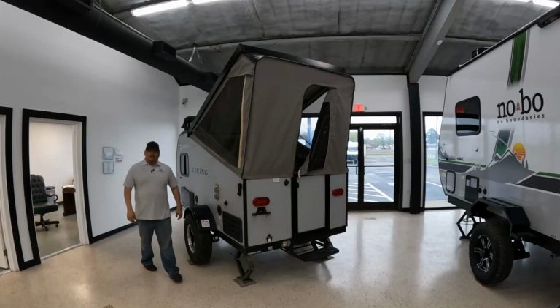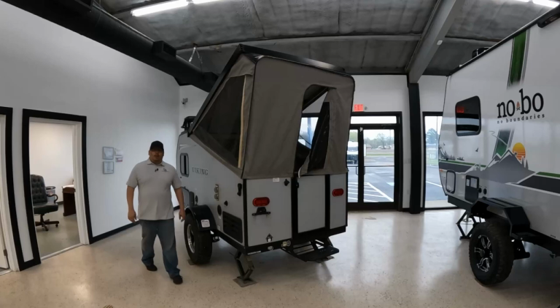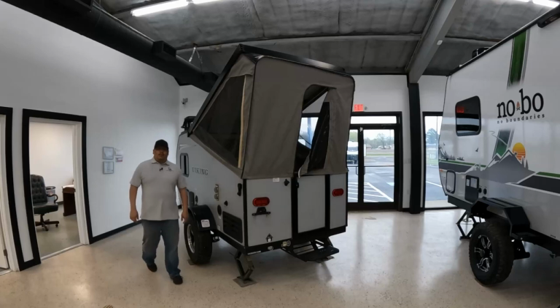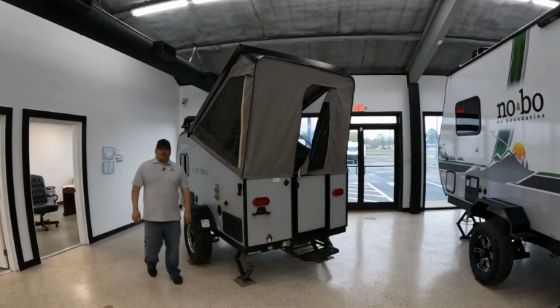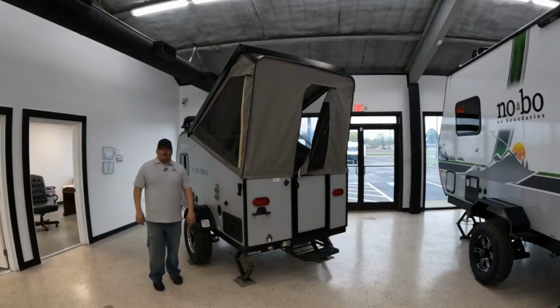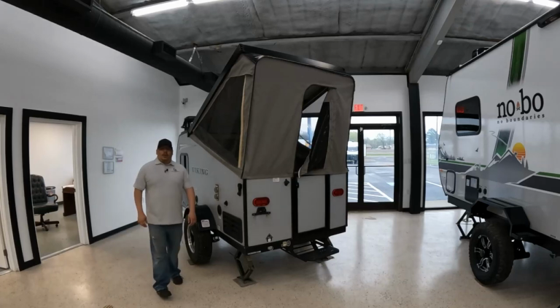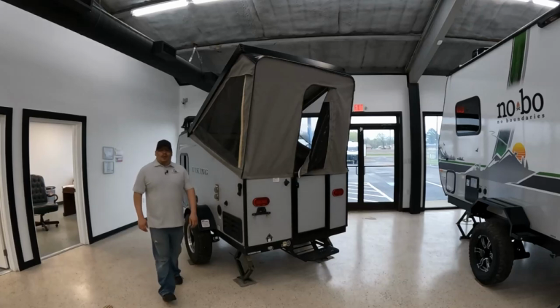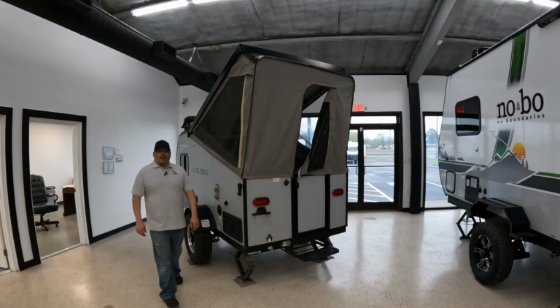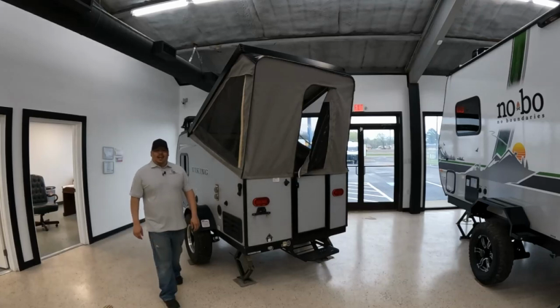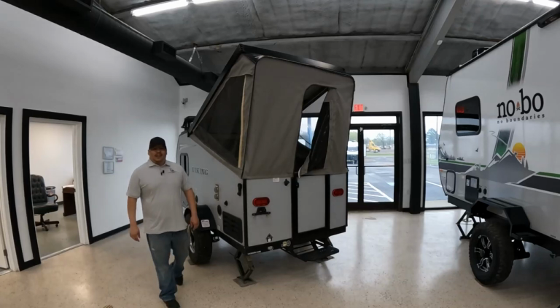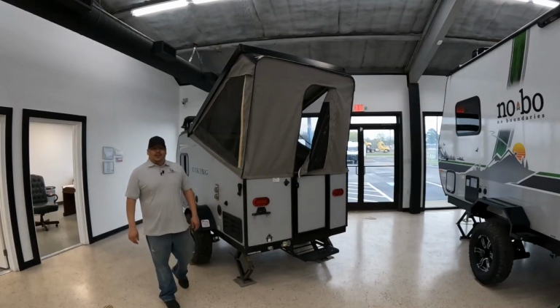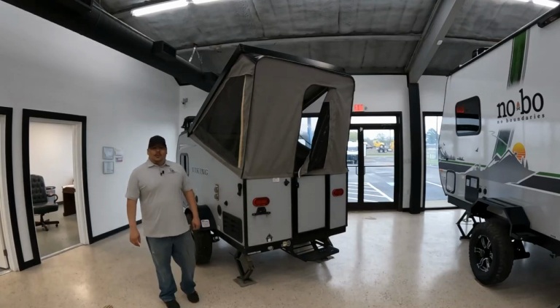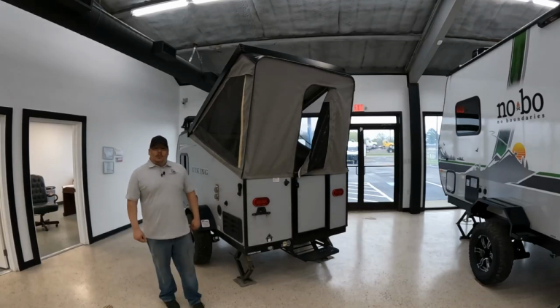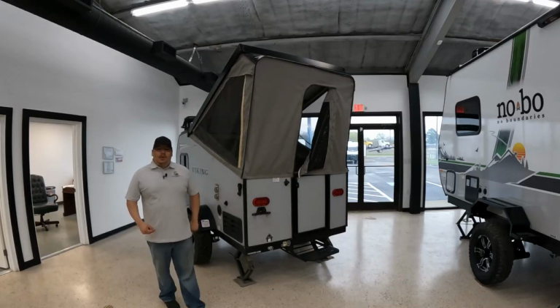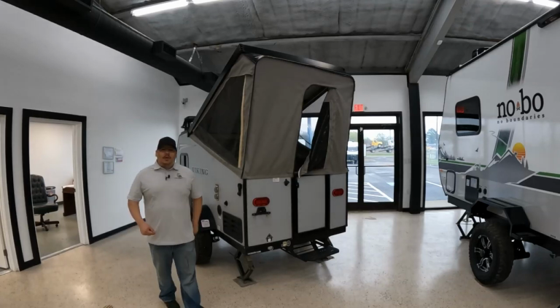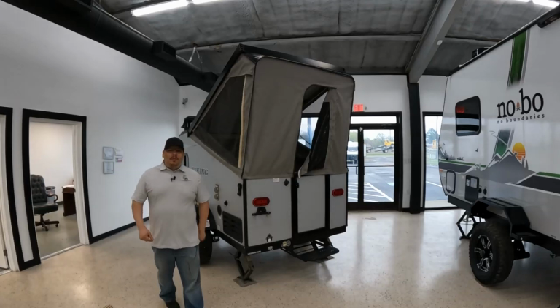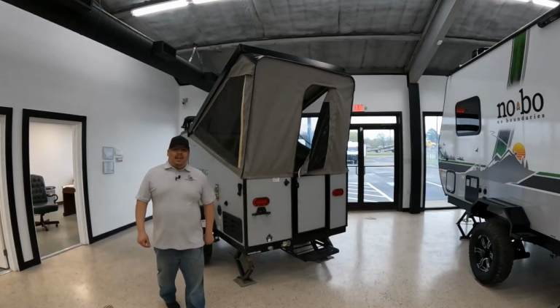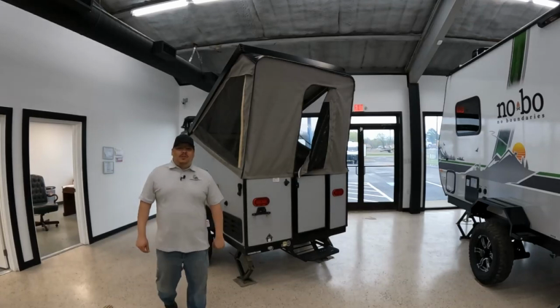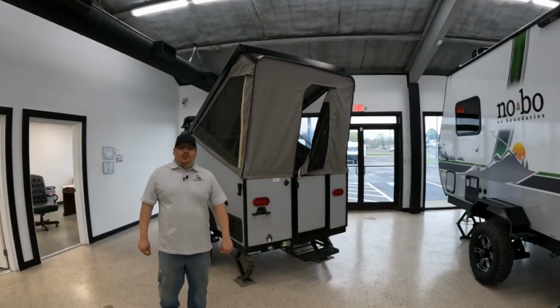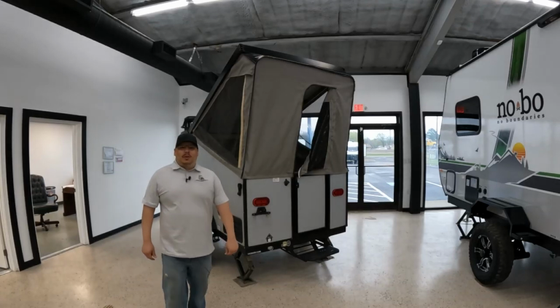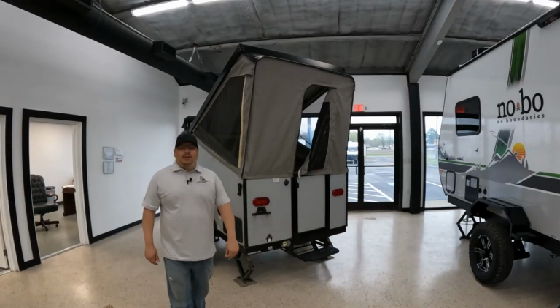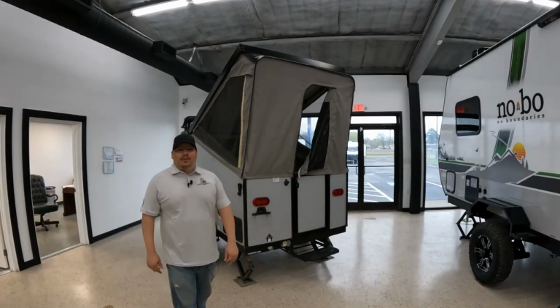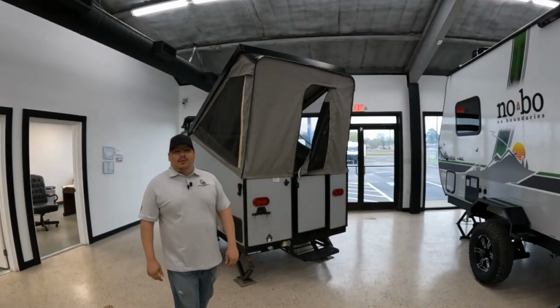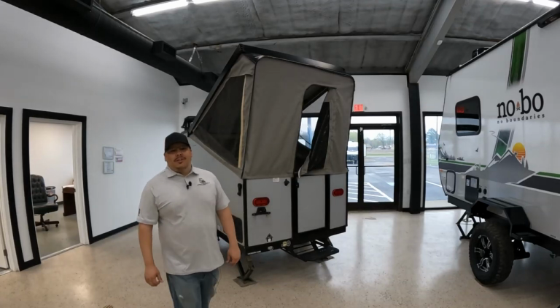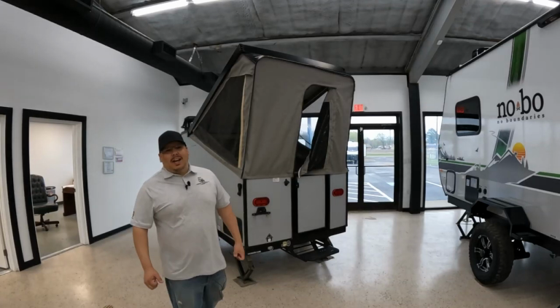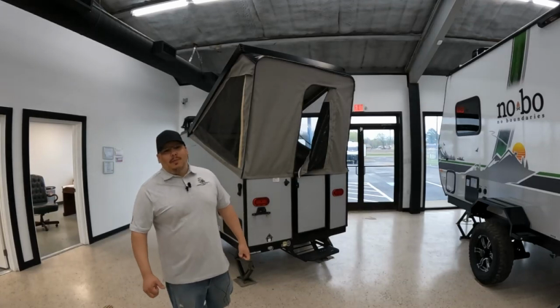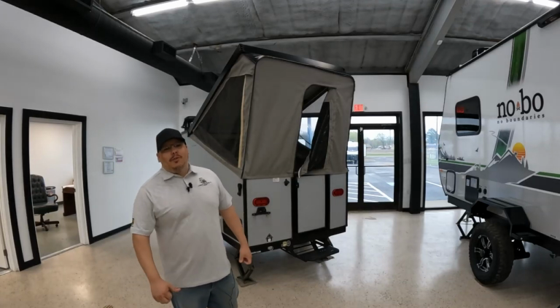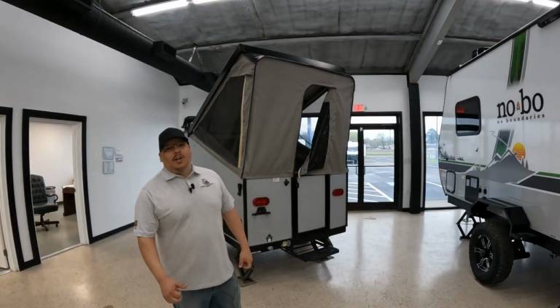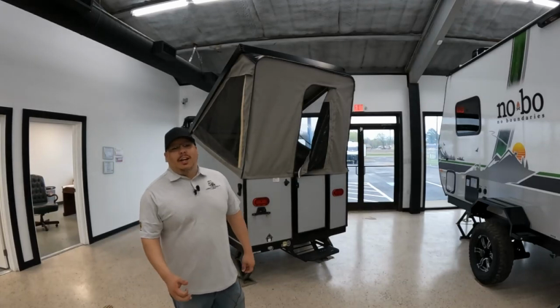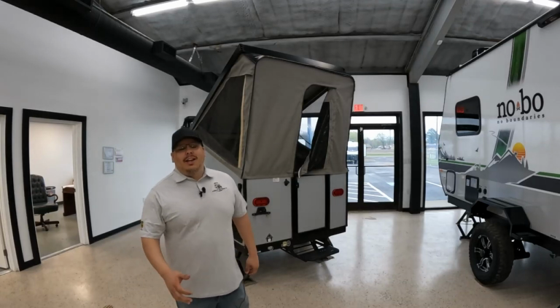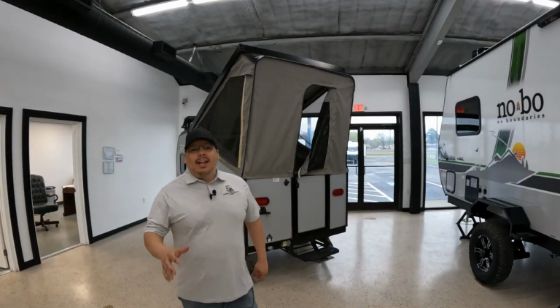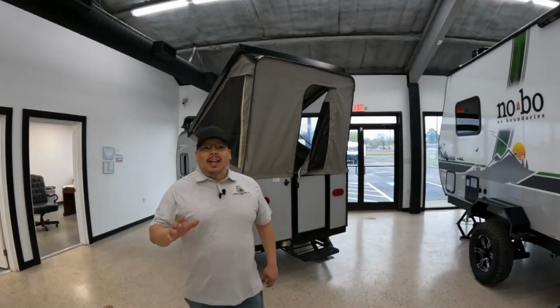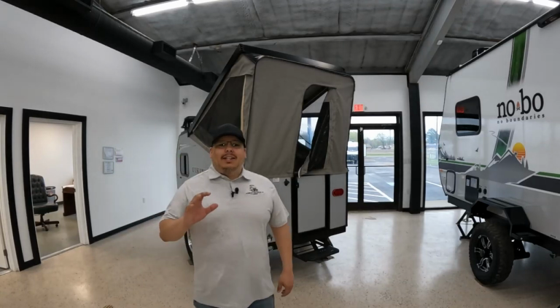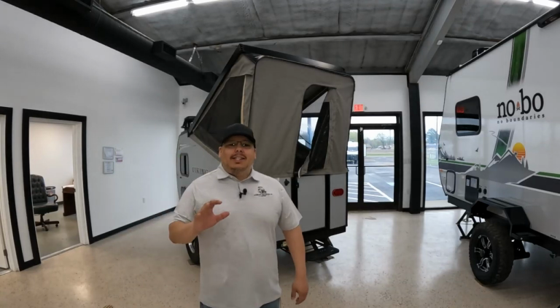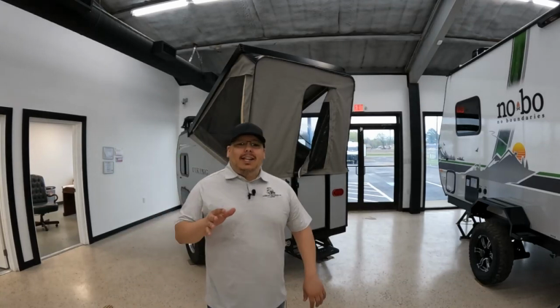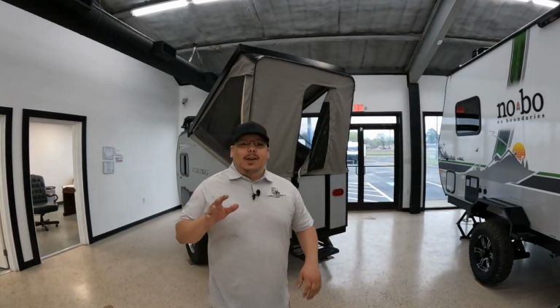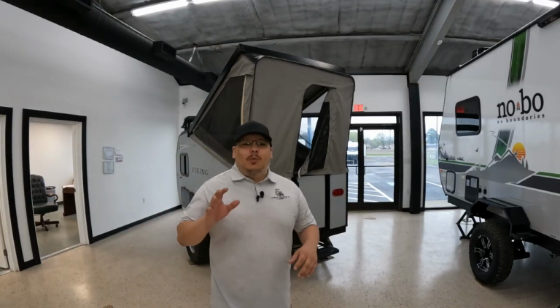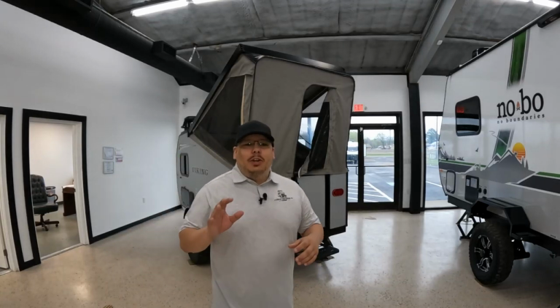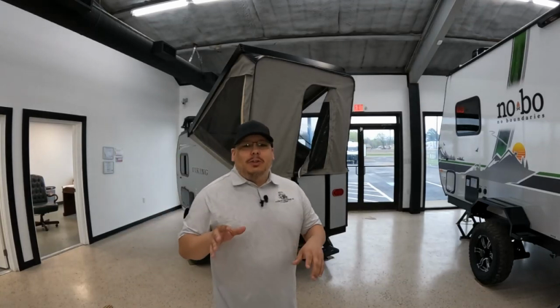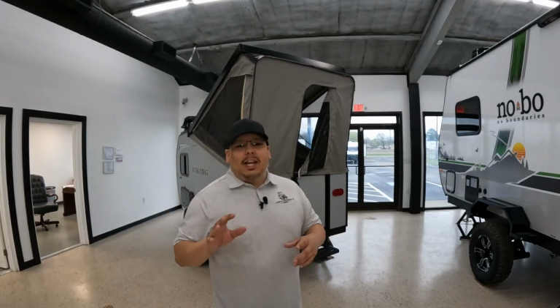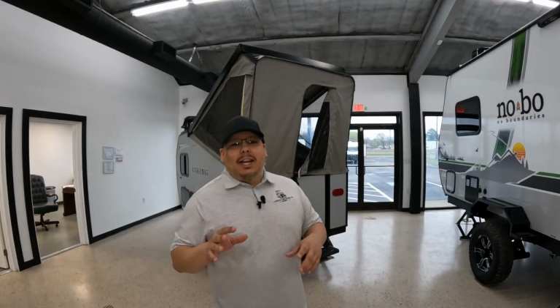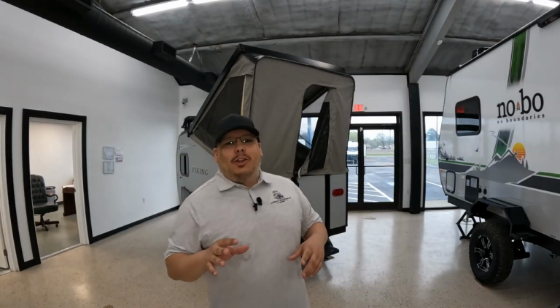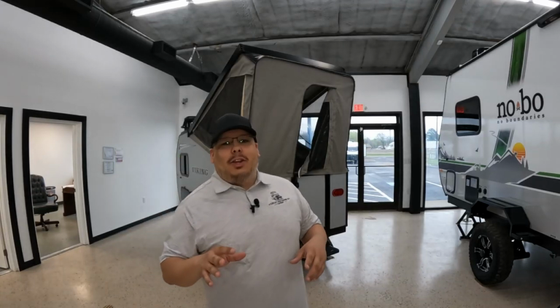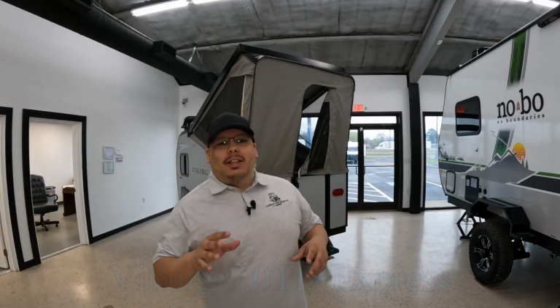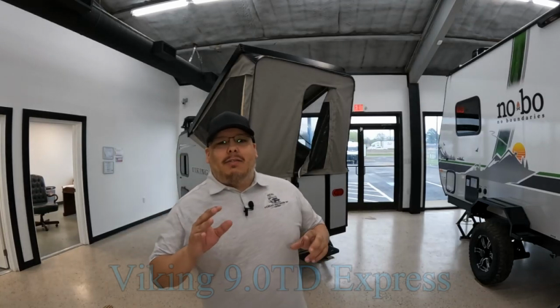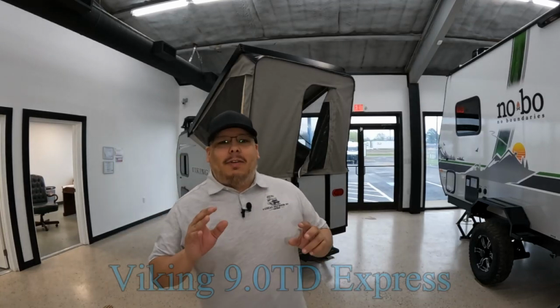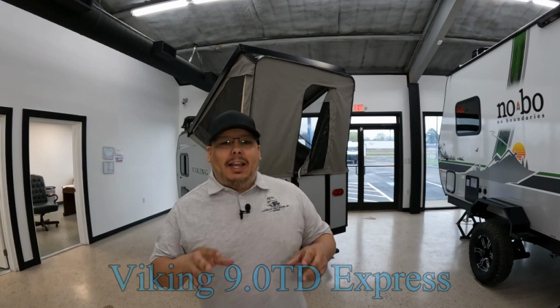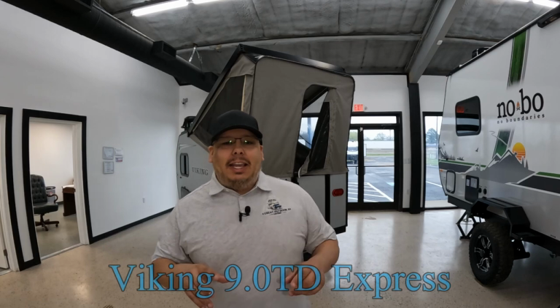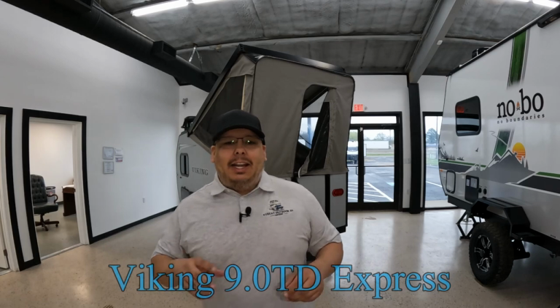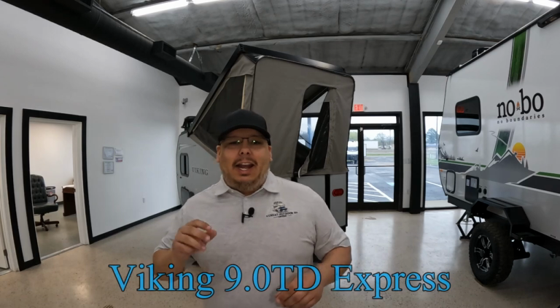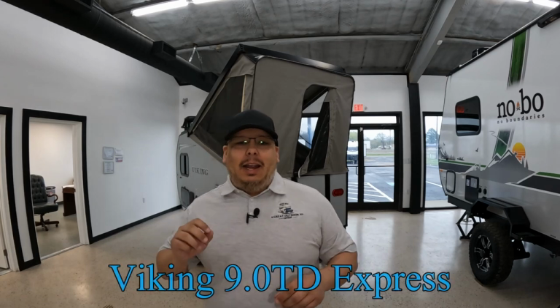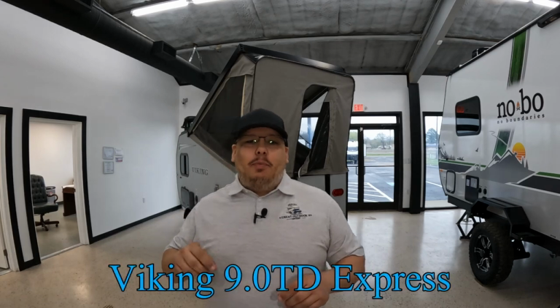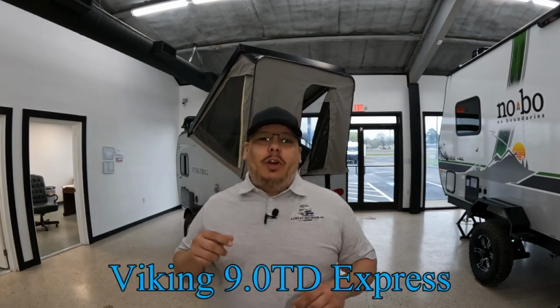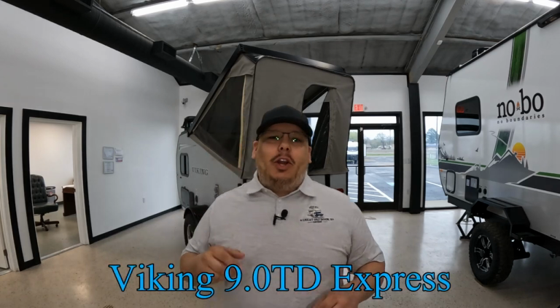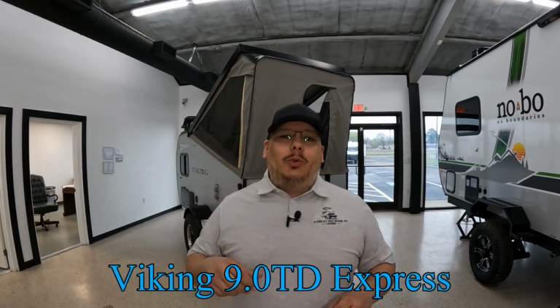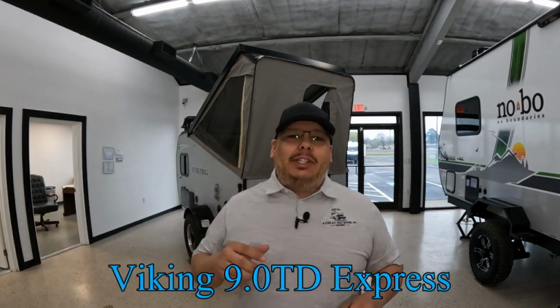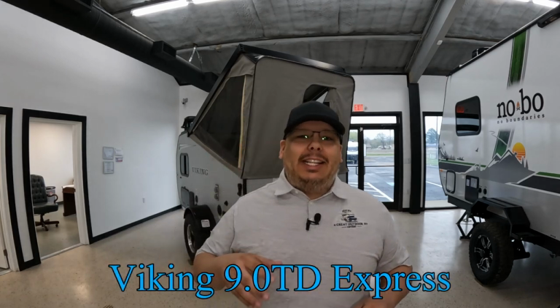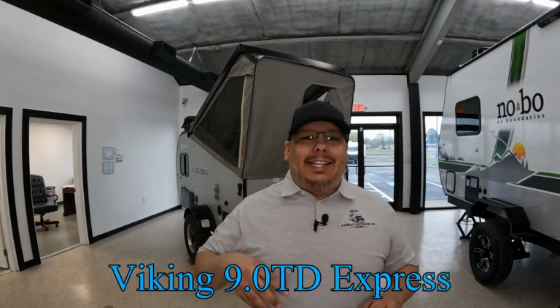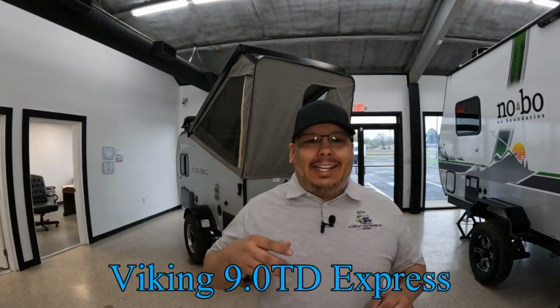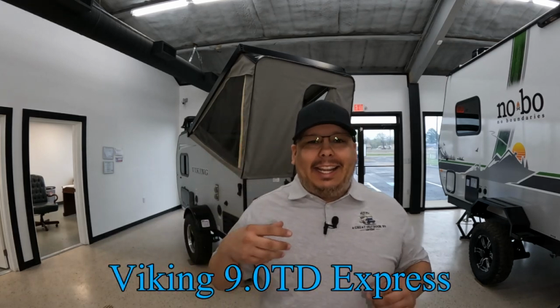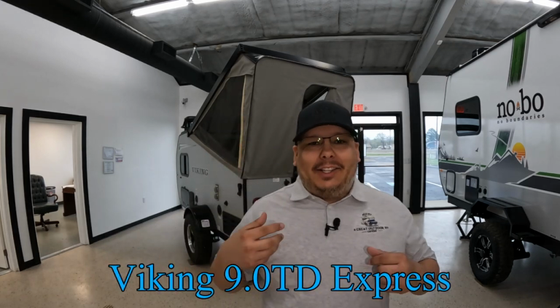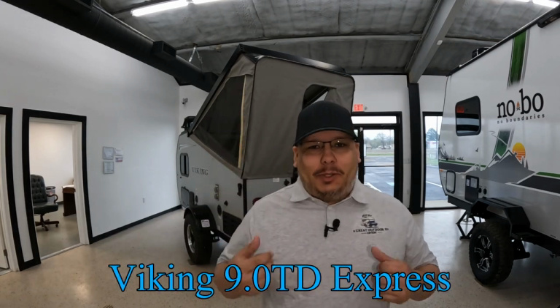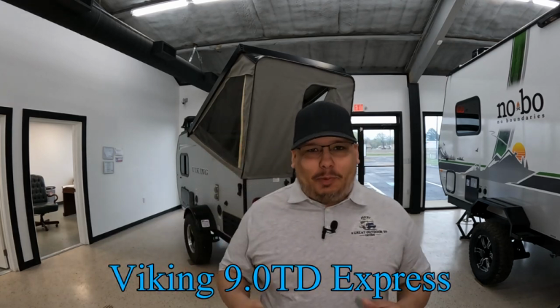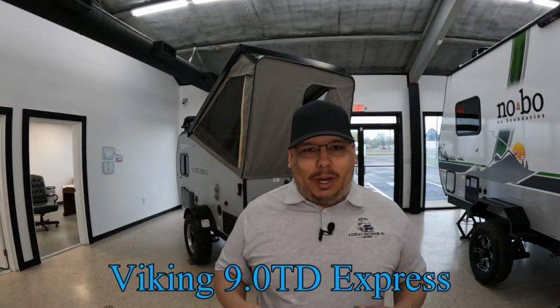What's going on guys? Welcome back to Uber Adventures. I'm John and today we are taking a look at the Viking 9.0 TD Express.